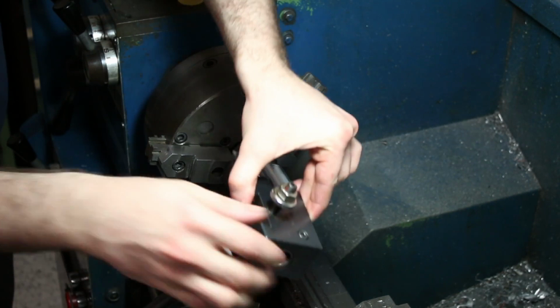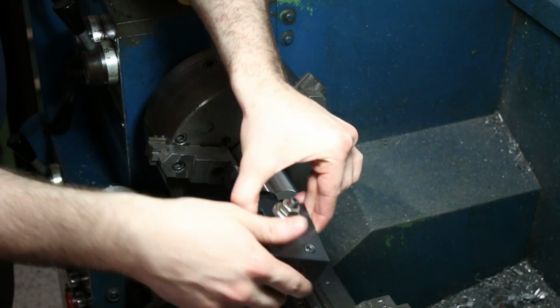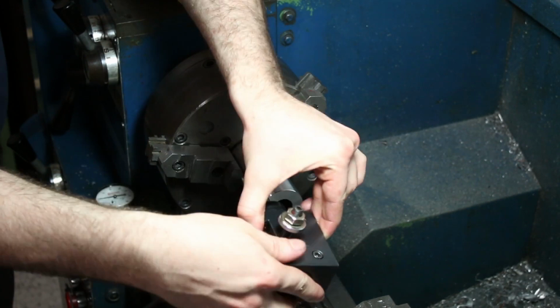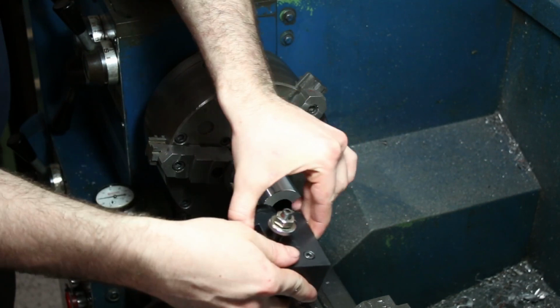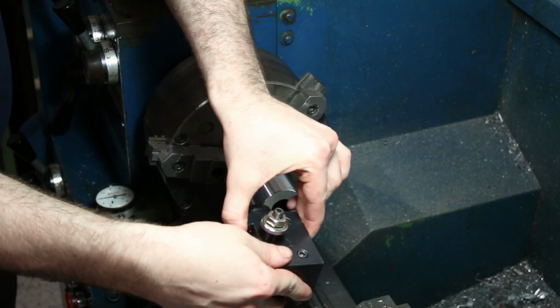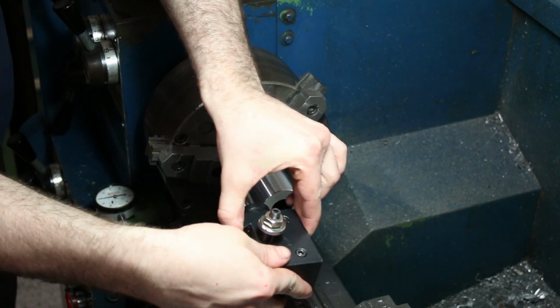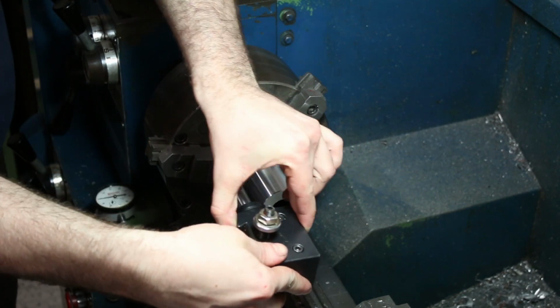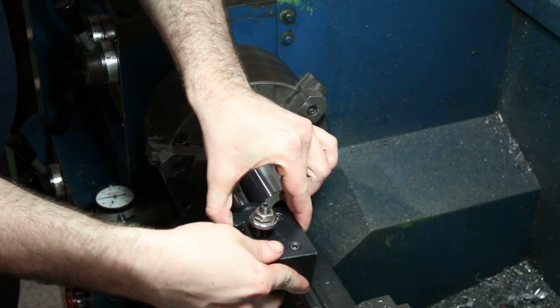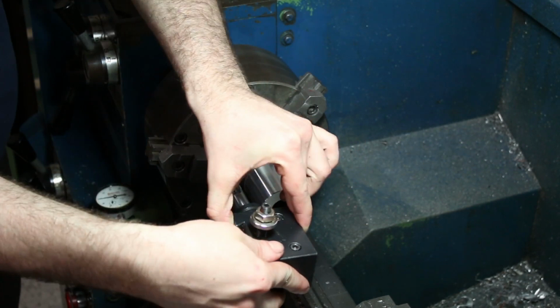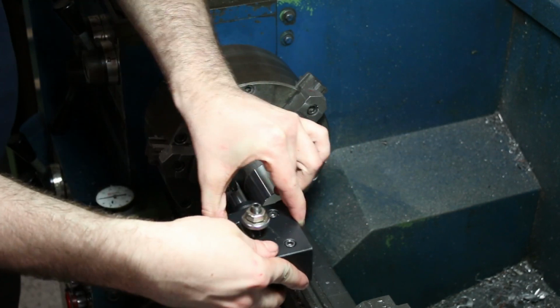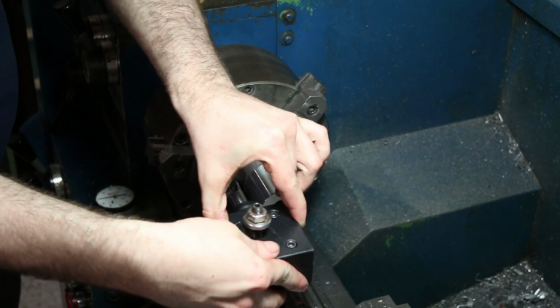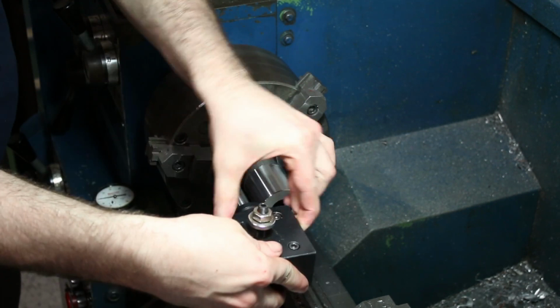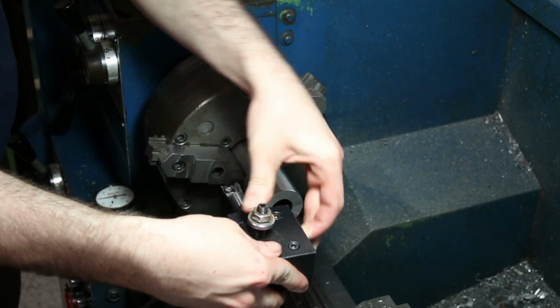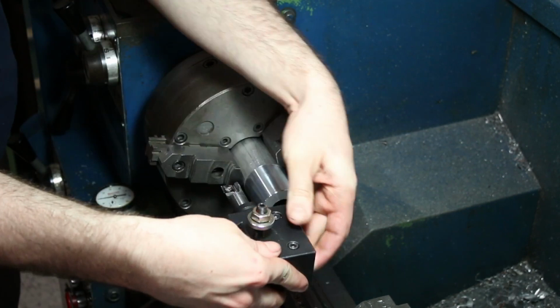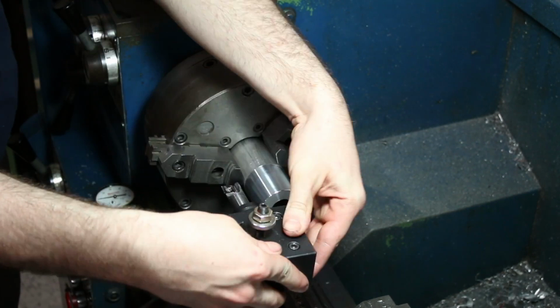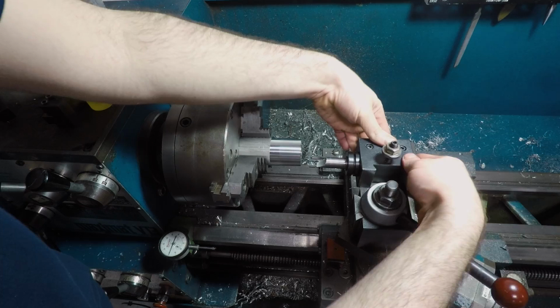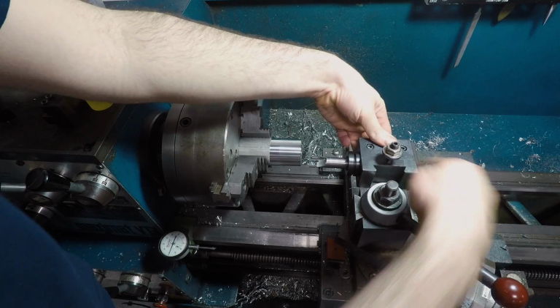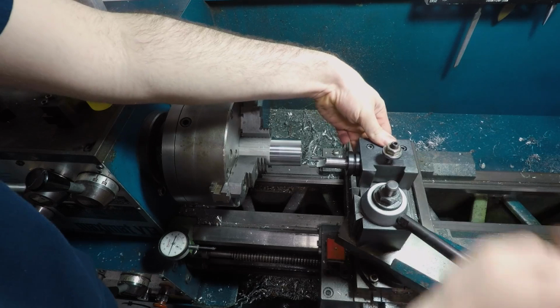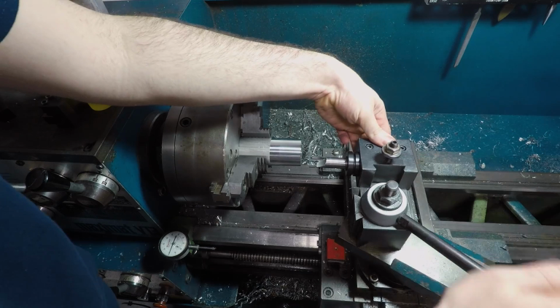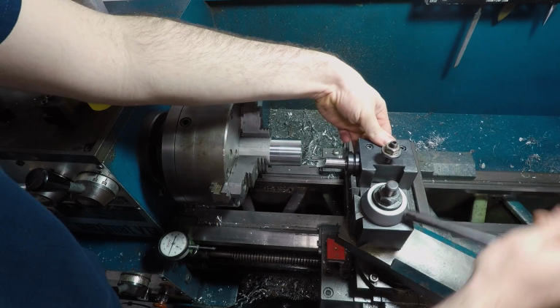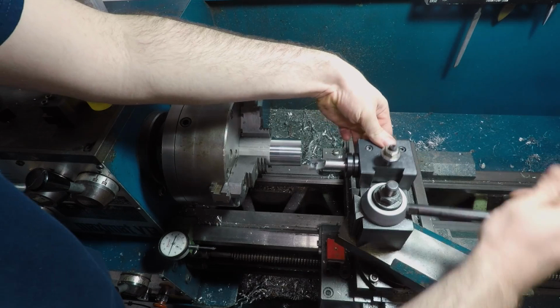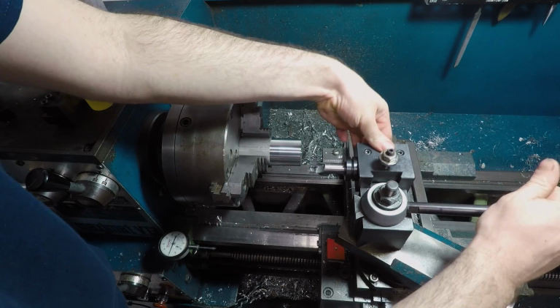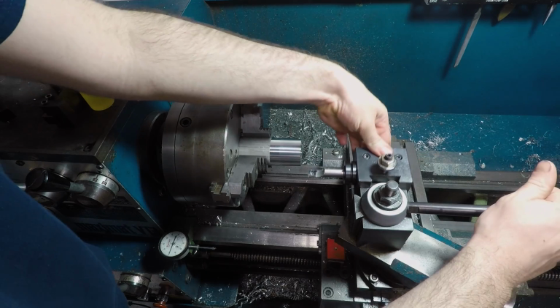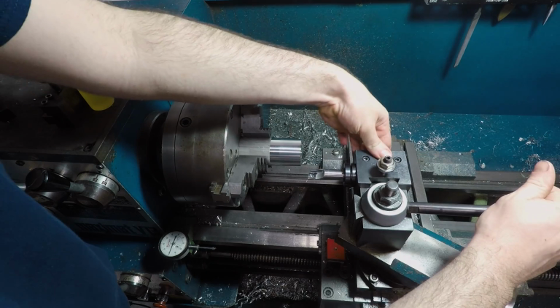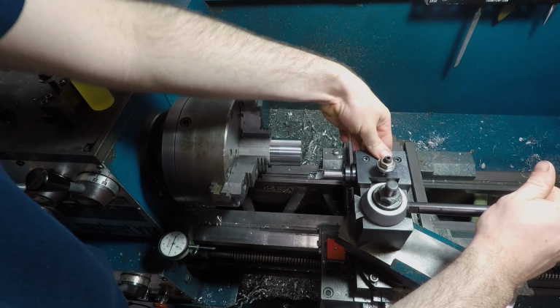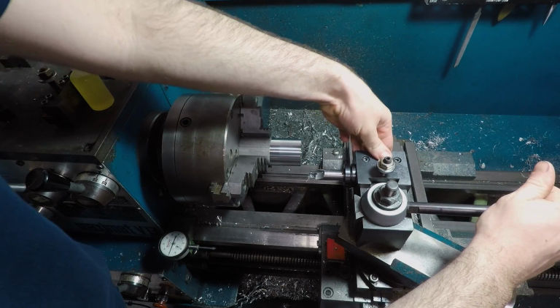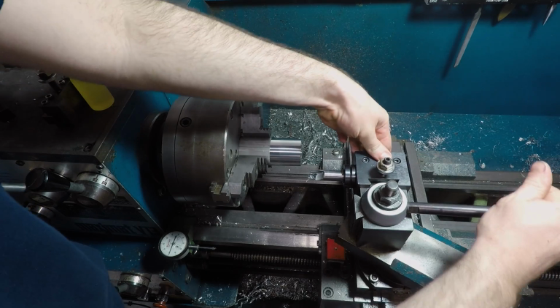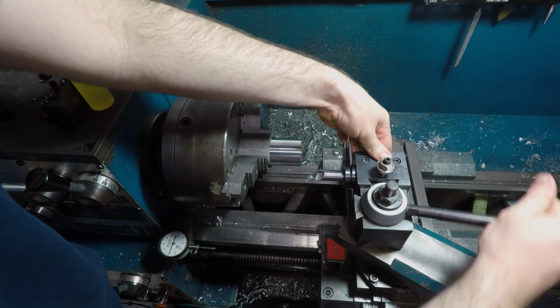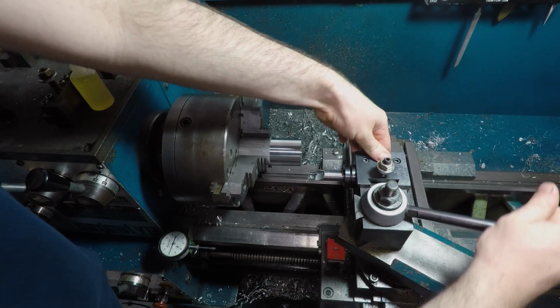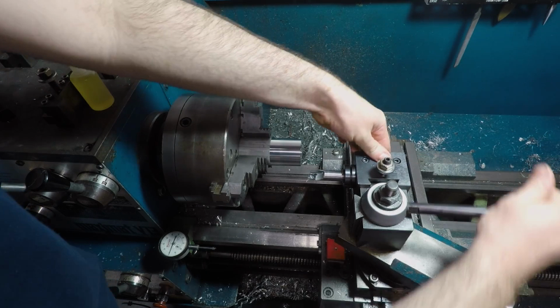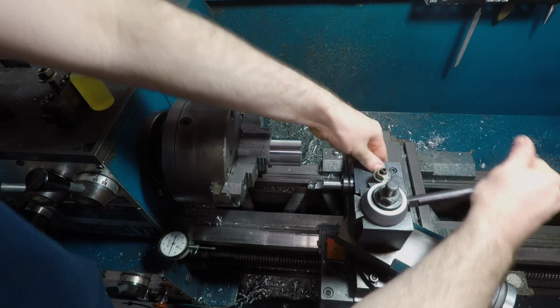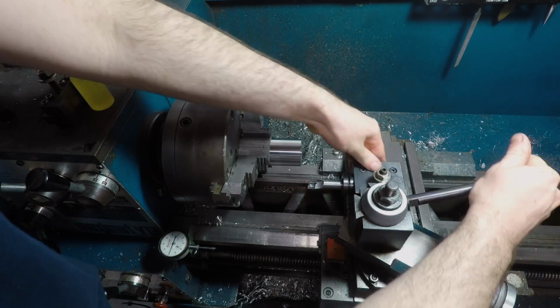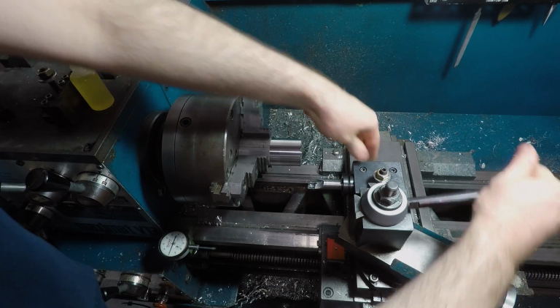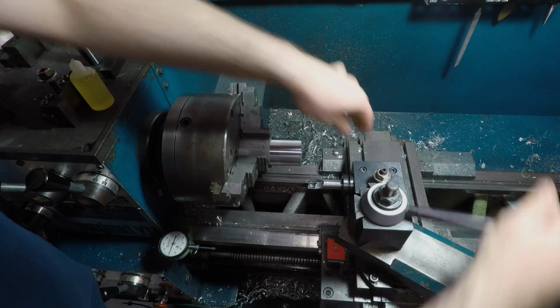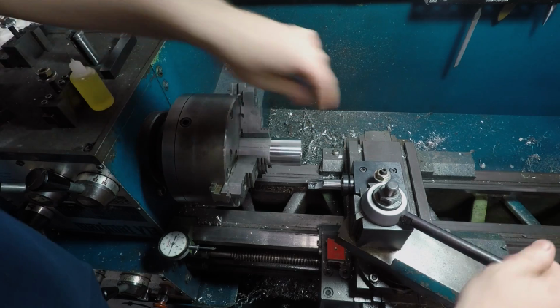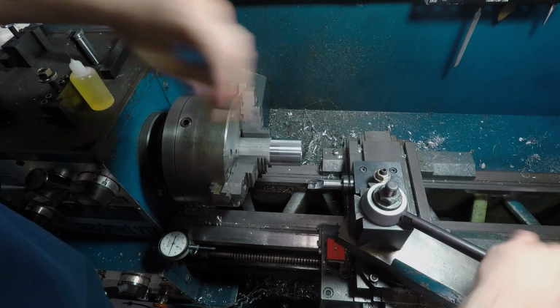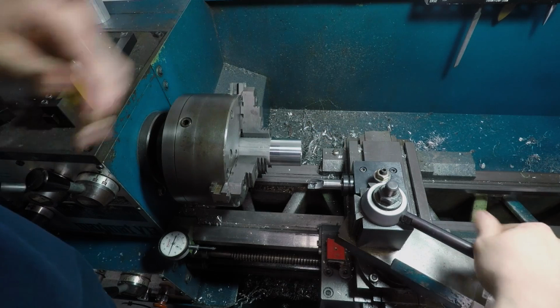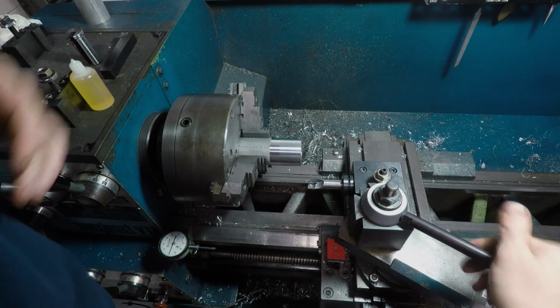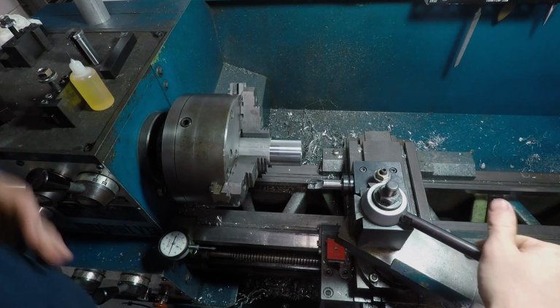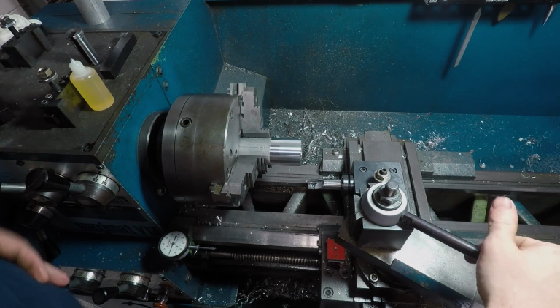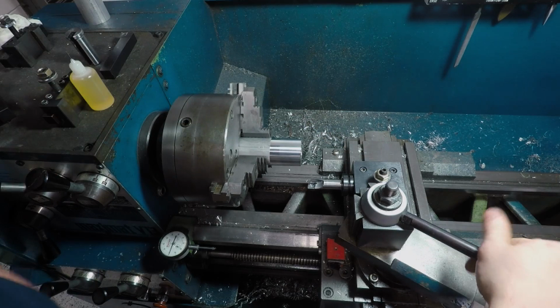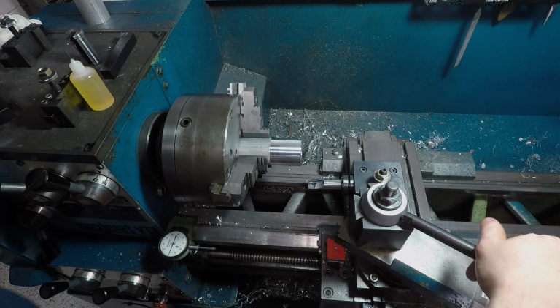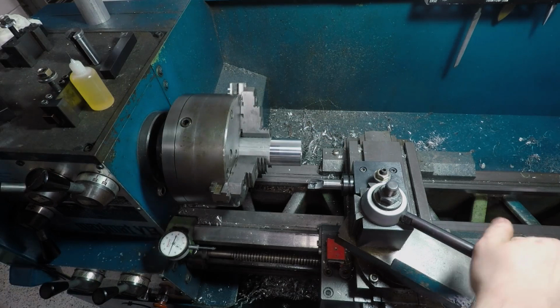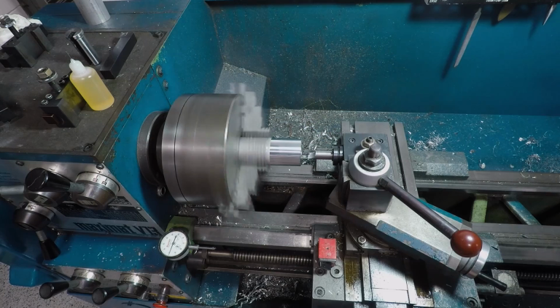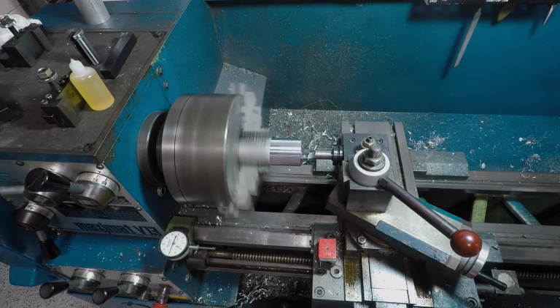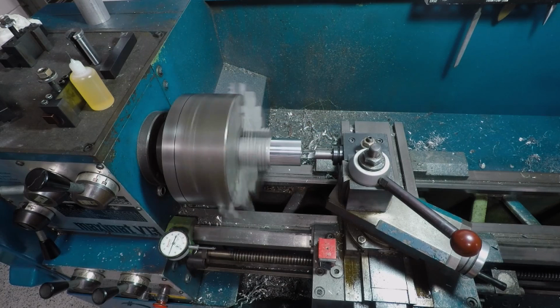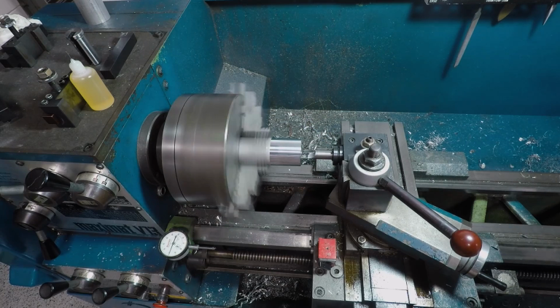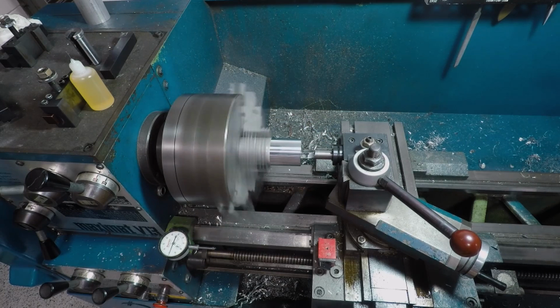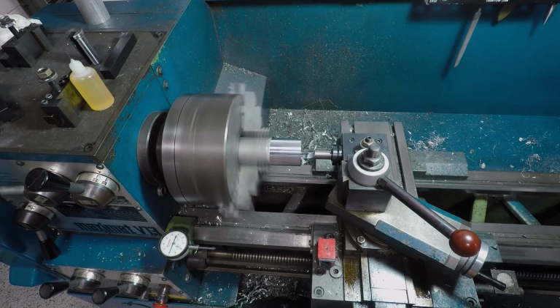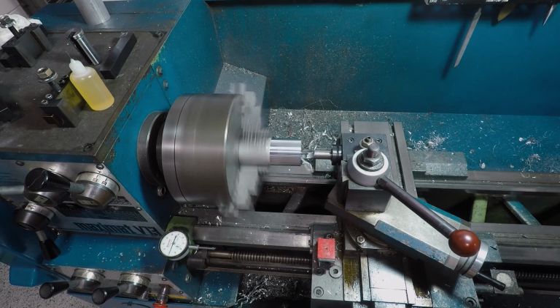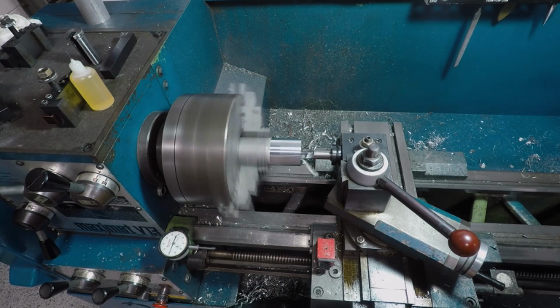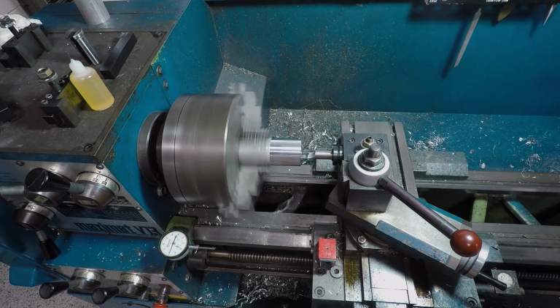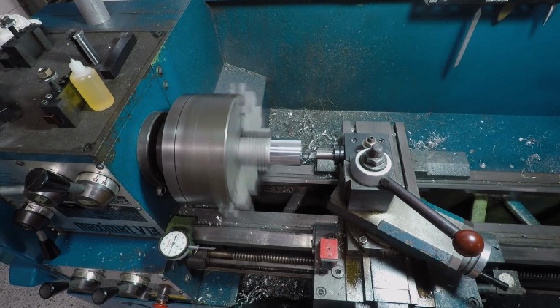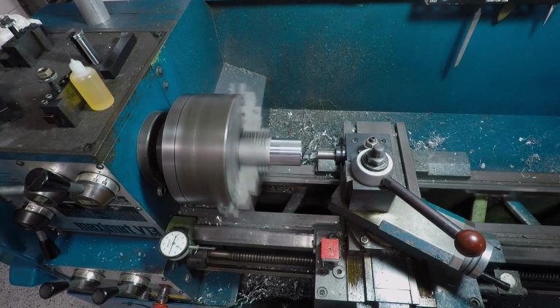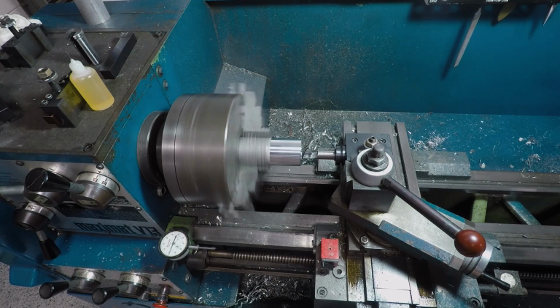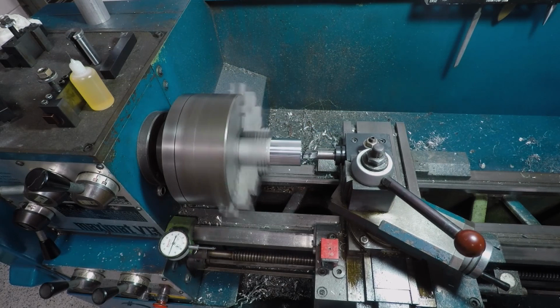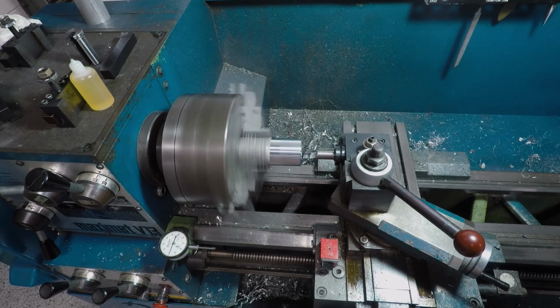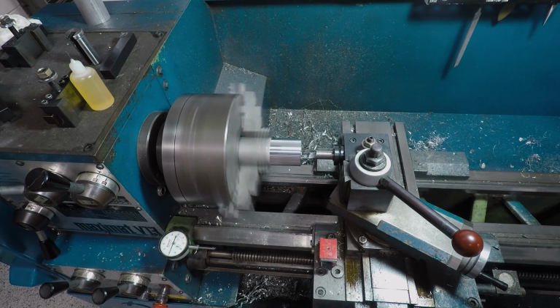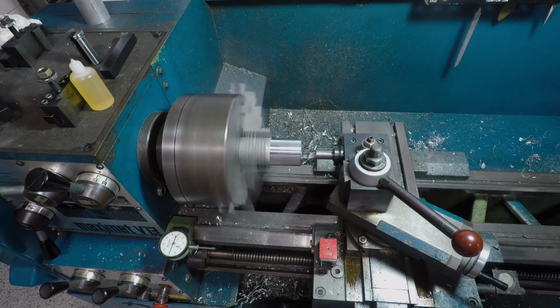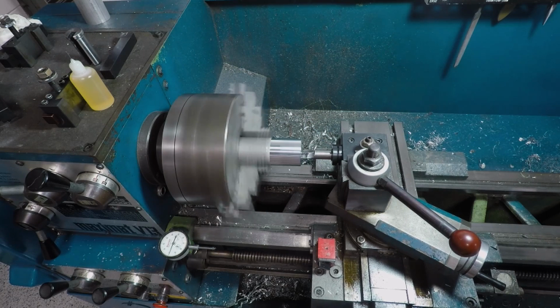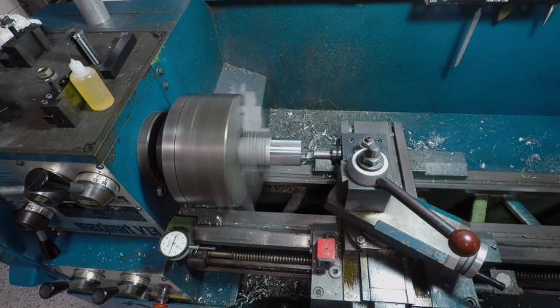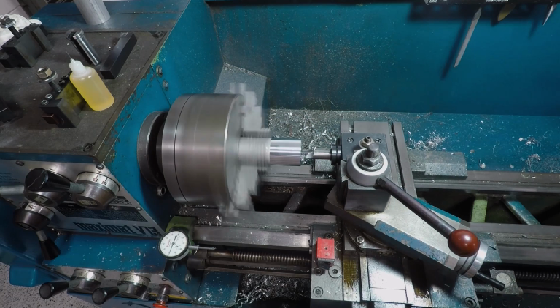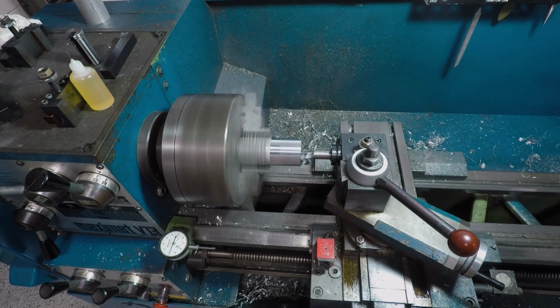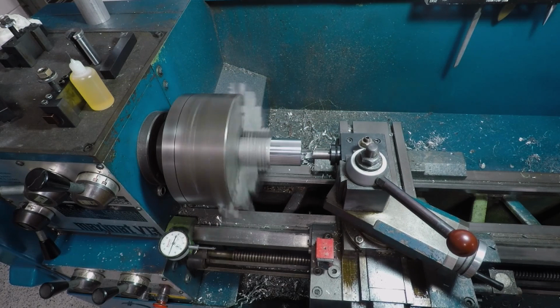Your eyes aren't deceiving you — that is a shear hog I'm using as a boring bar. They do a pretty good job when you need something that's stout and stubby.